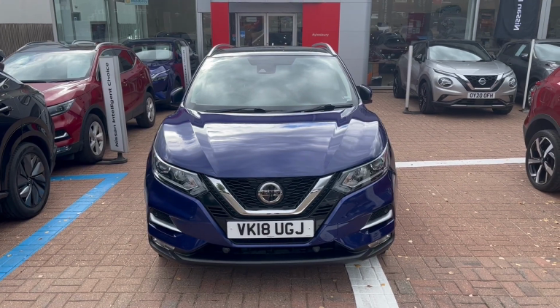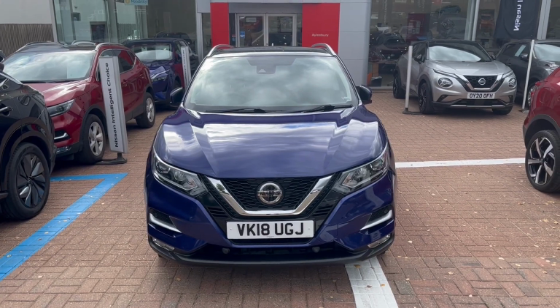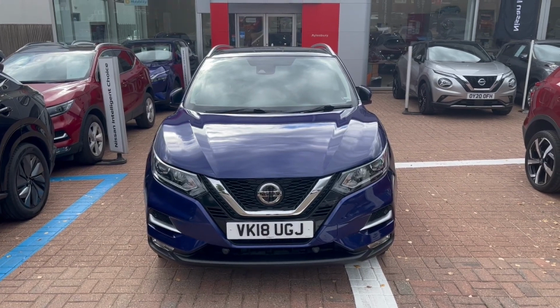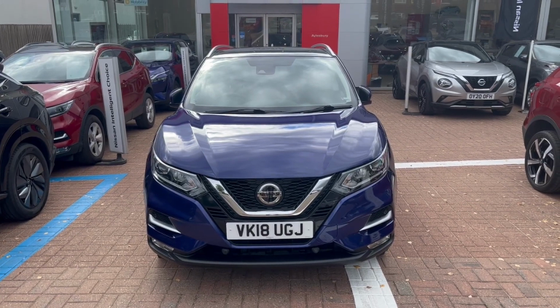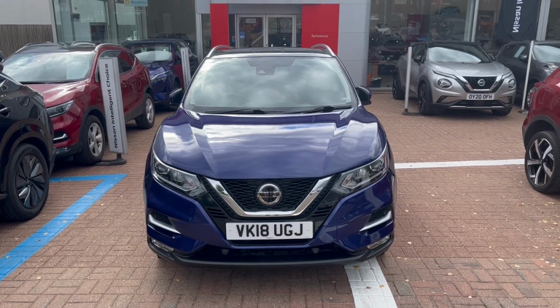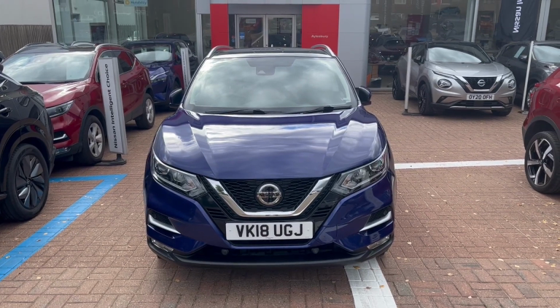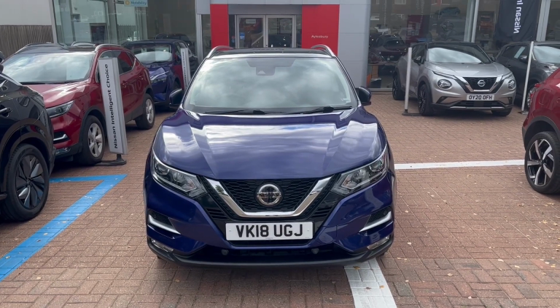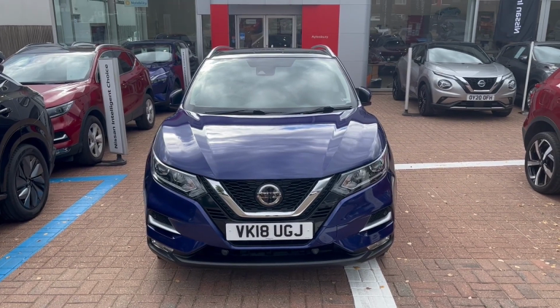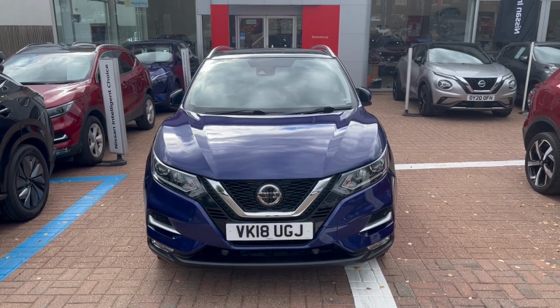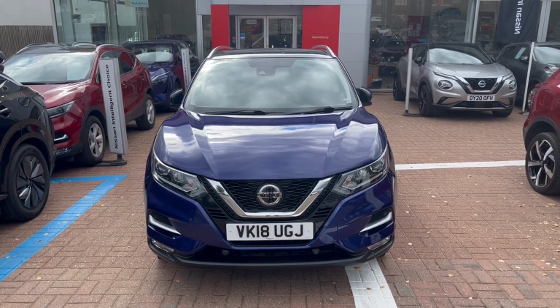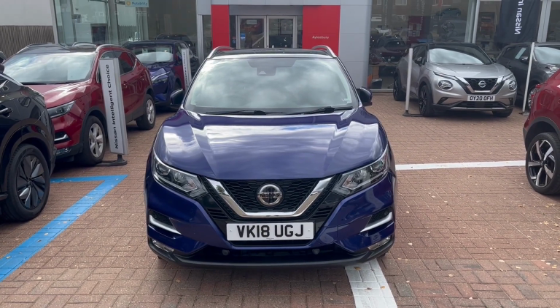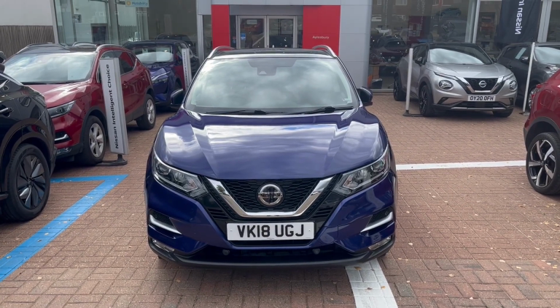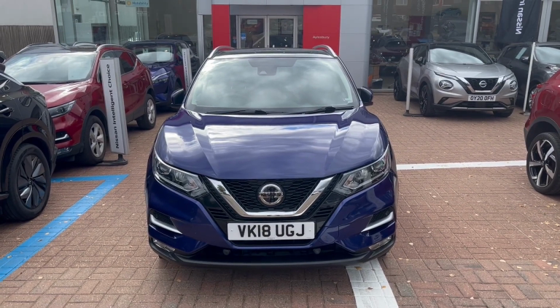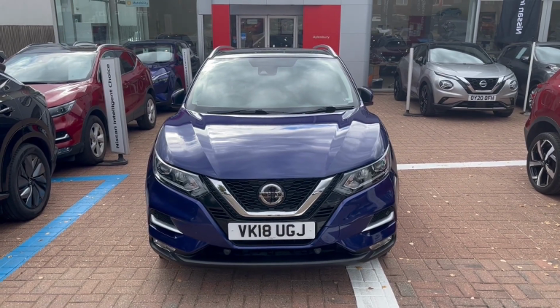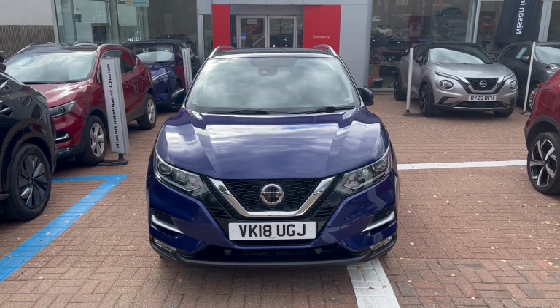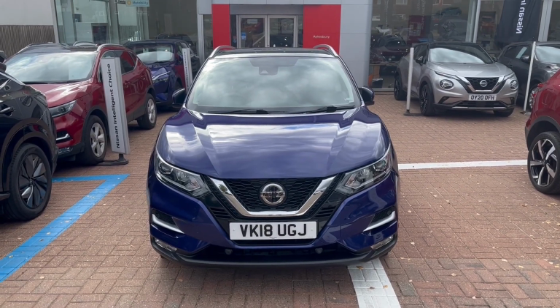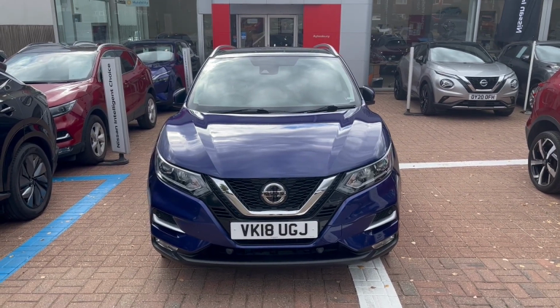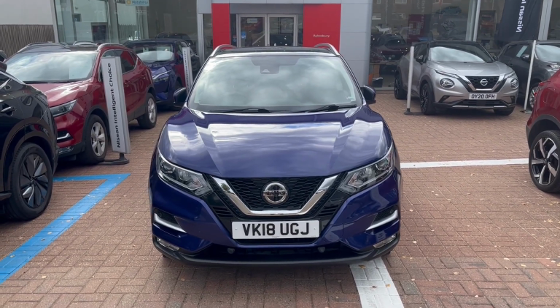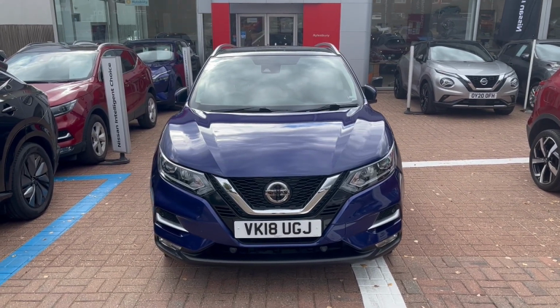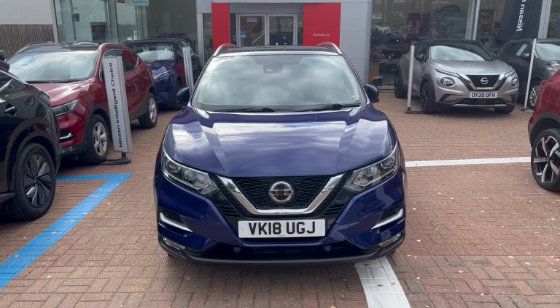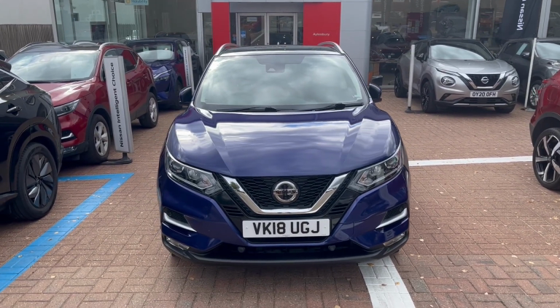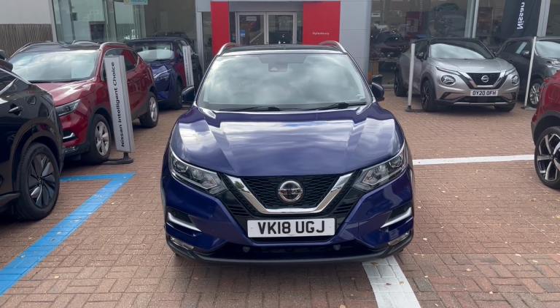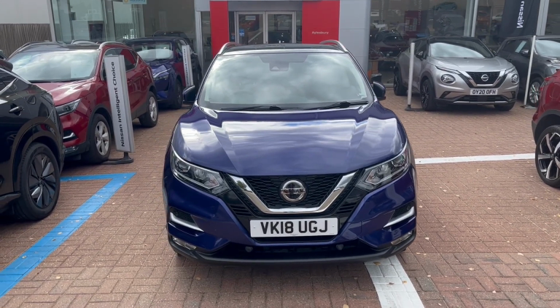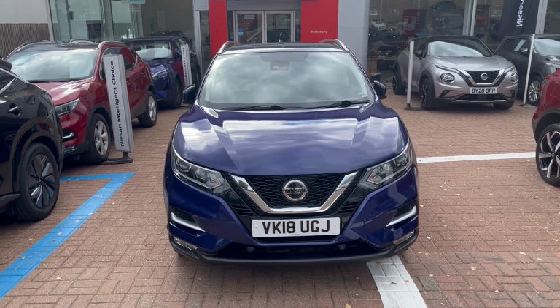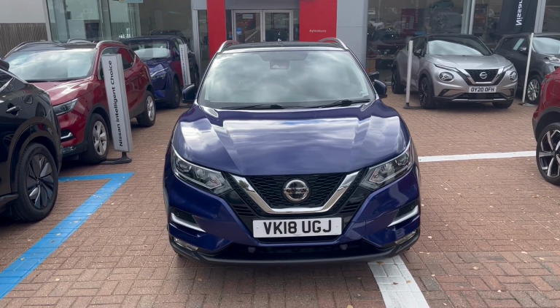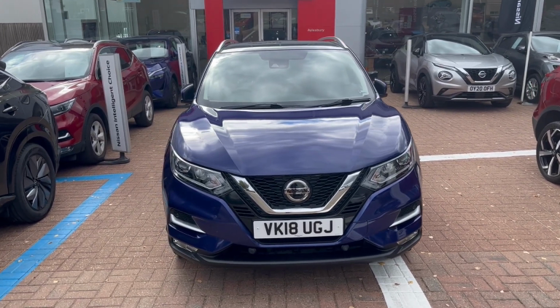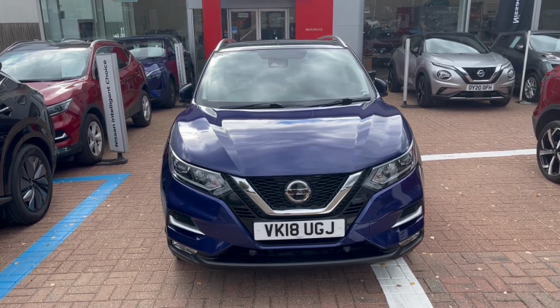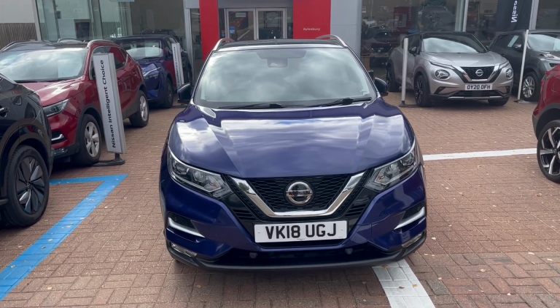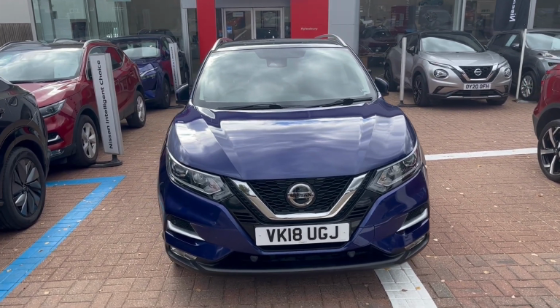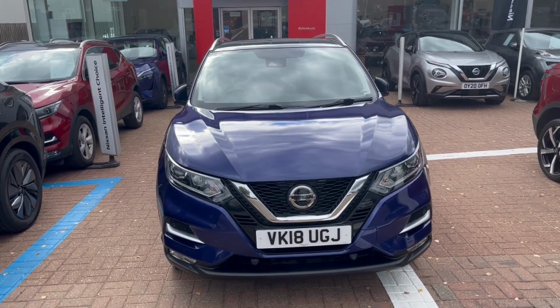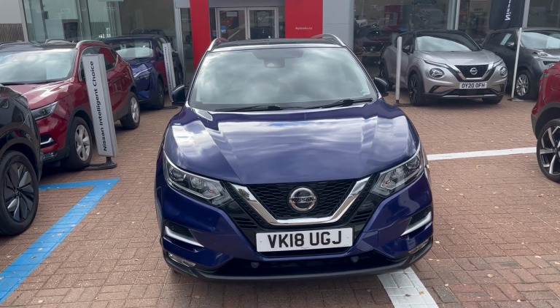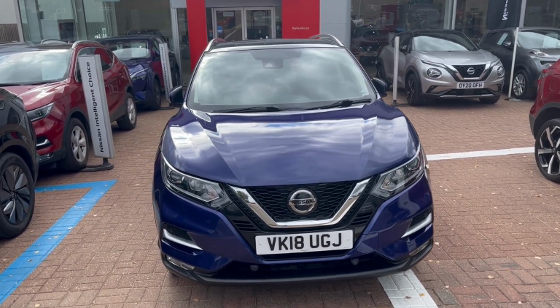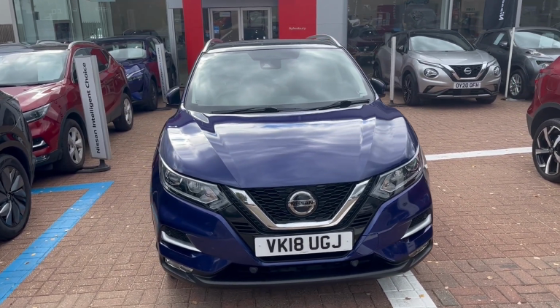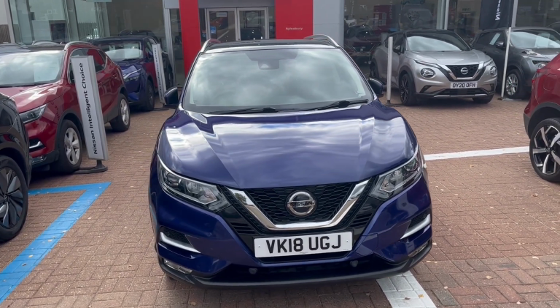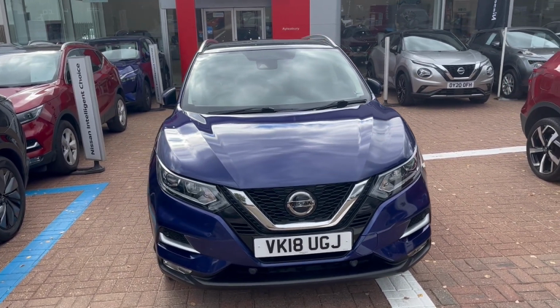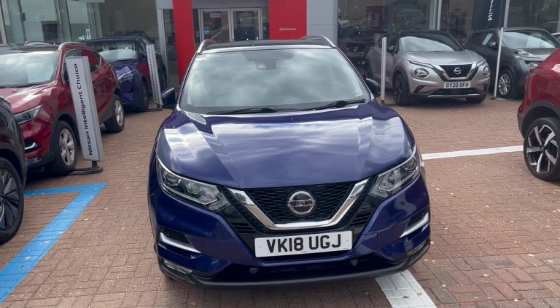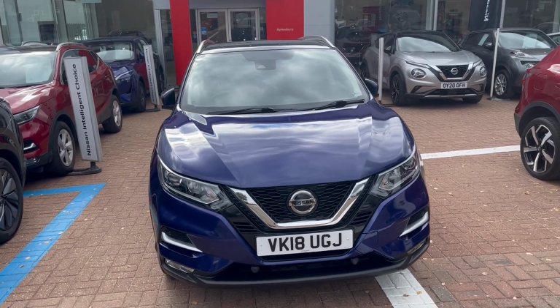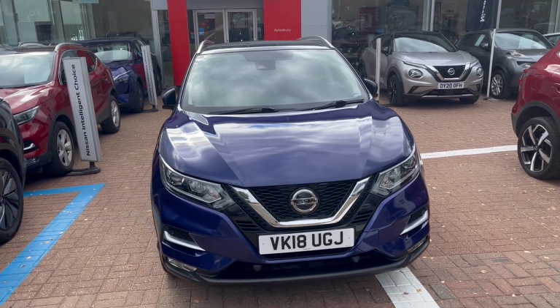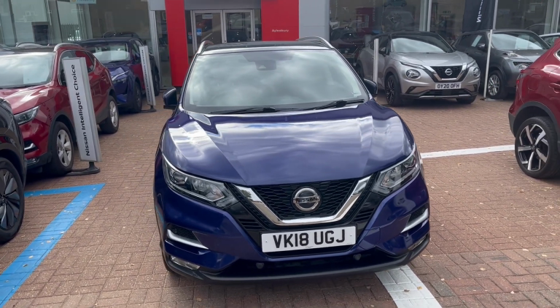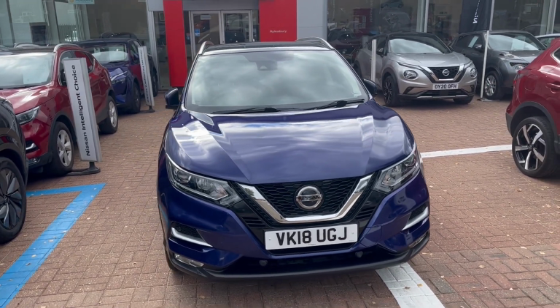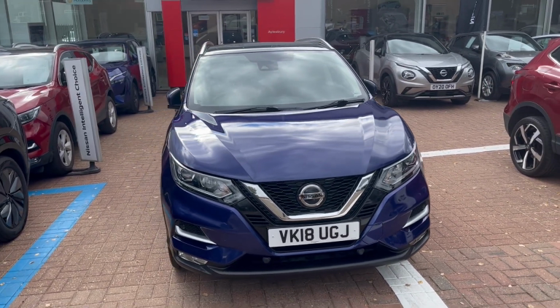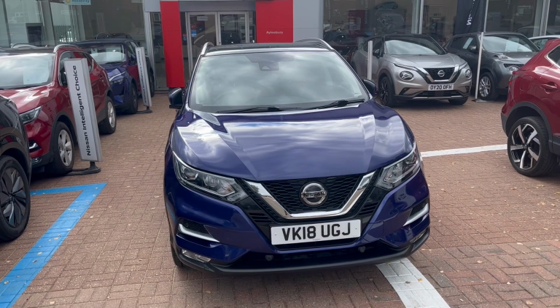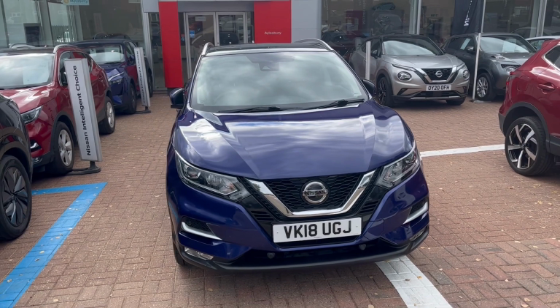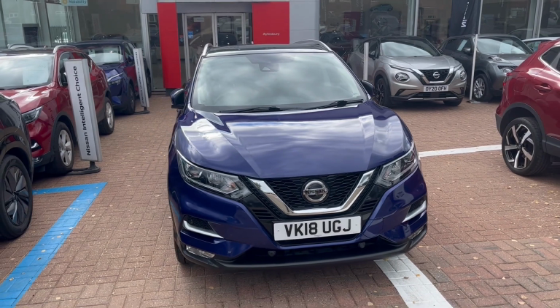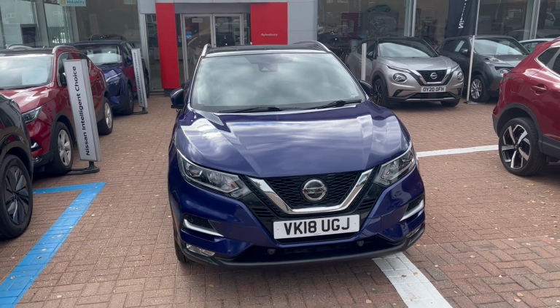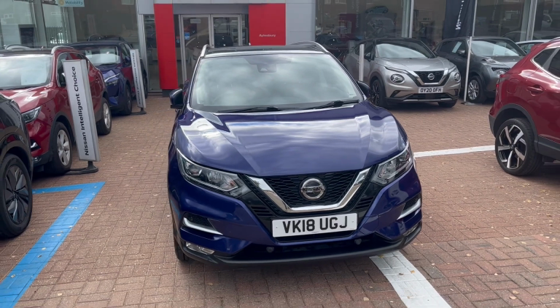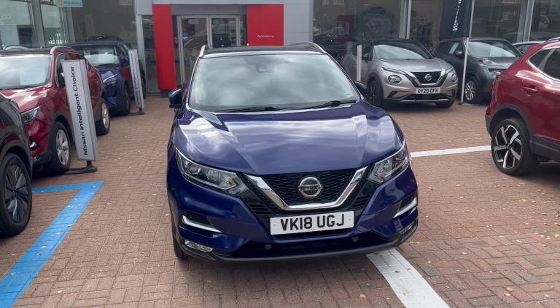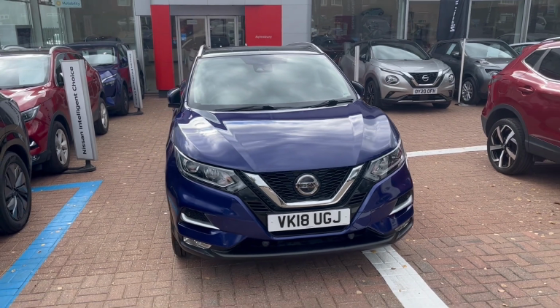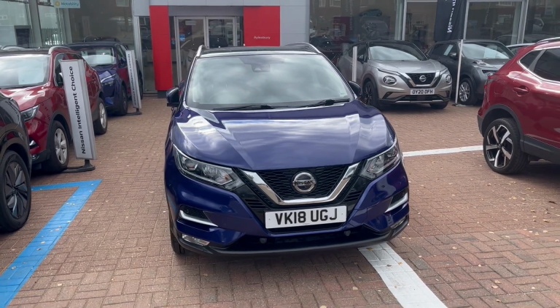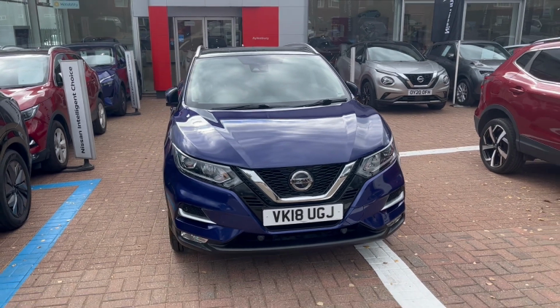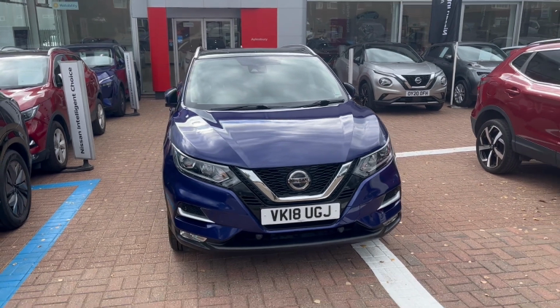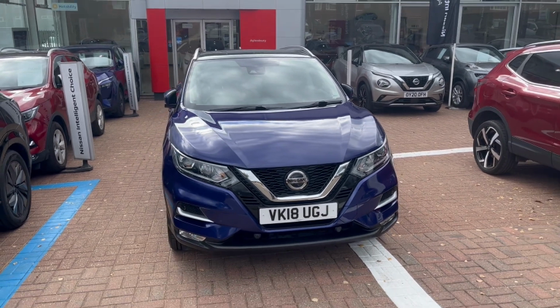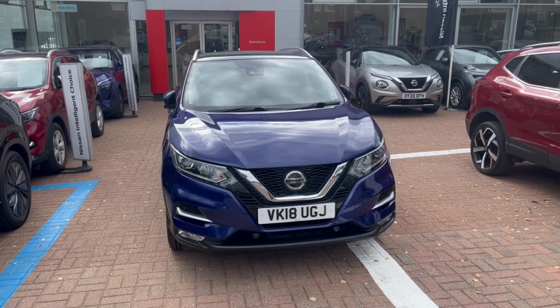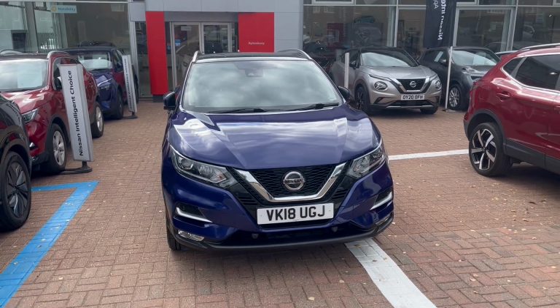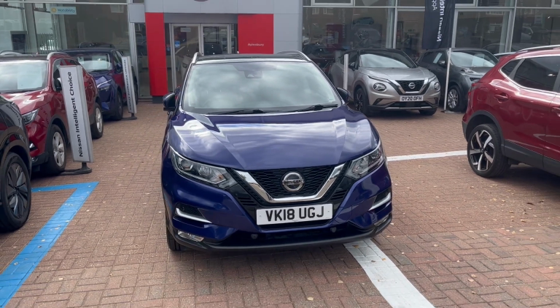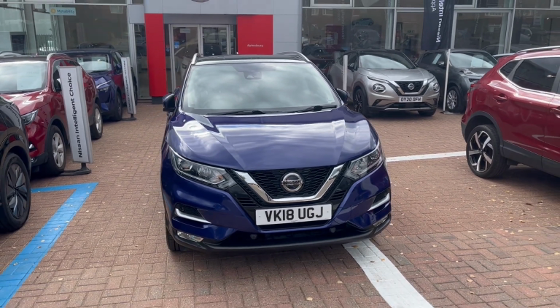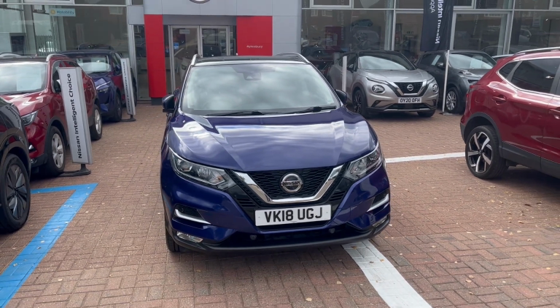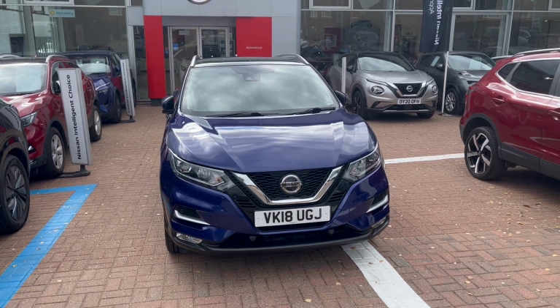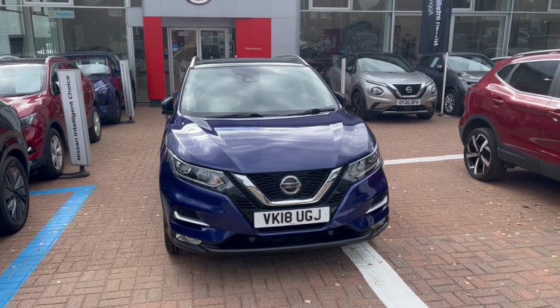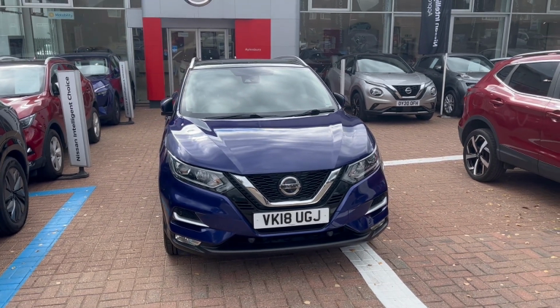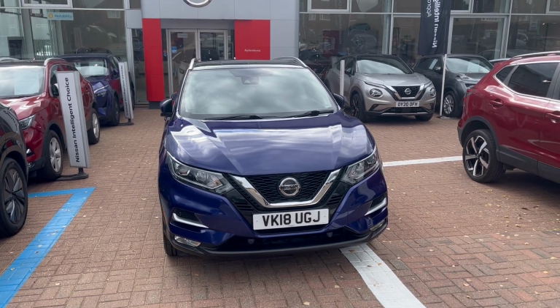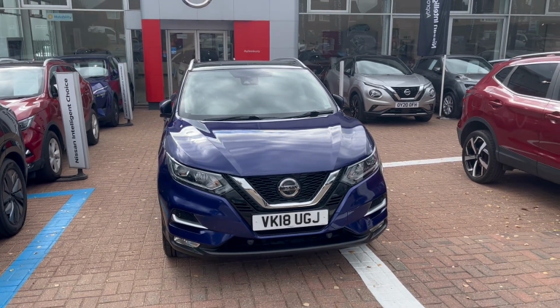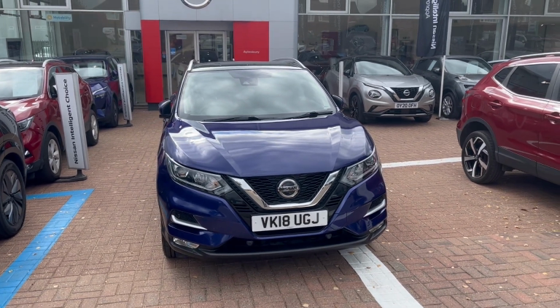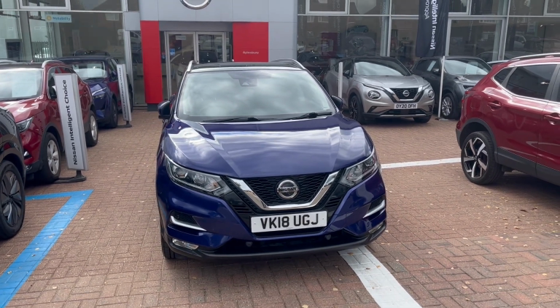Hello there, it's Saul from Aylesbury Nissan. Here today I'm going to show you a Nissan Qashqai N-Connecta in ink blue.